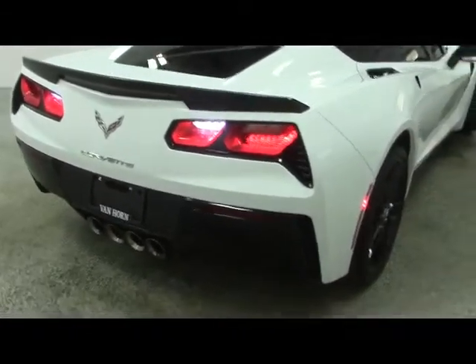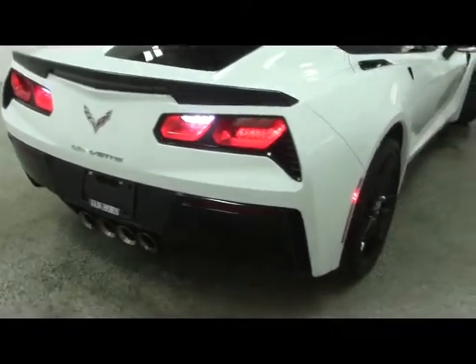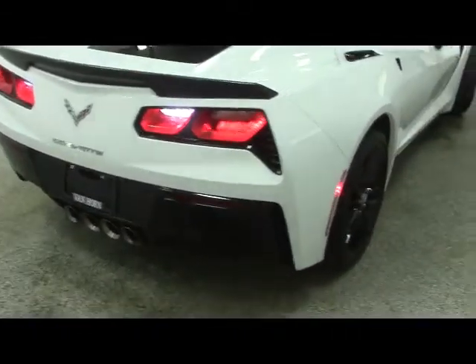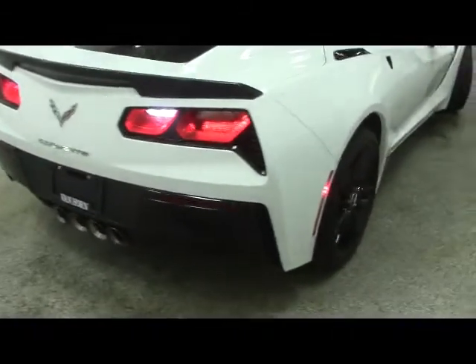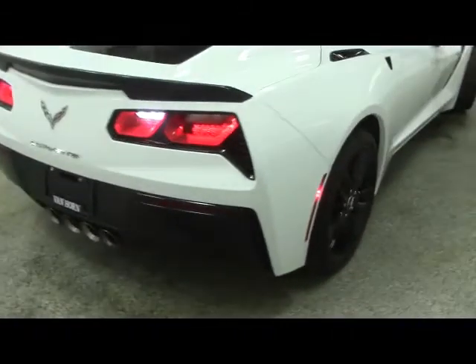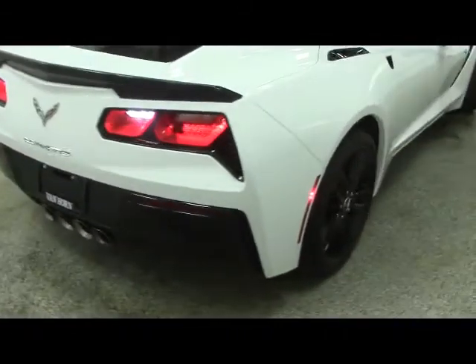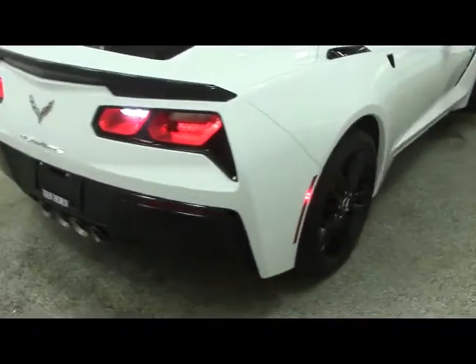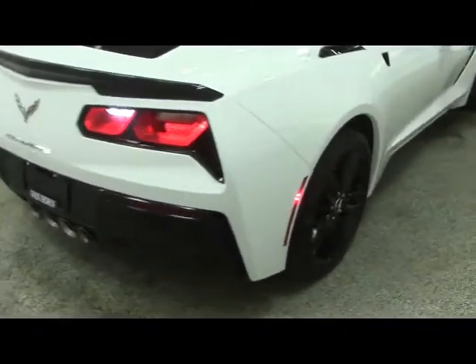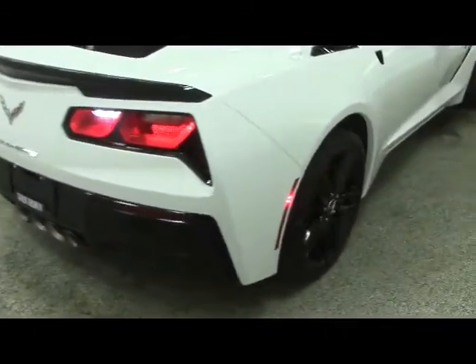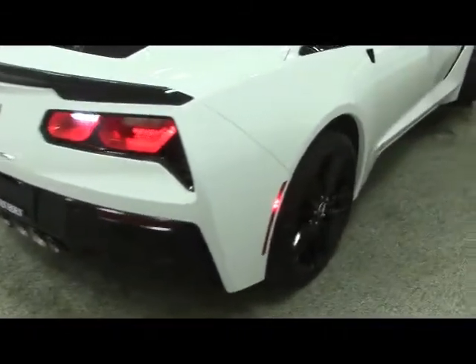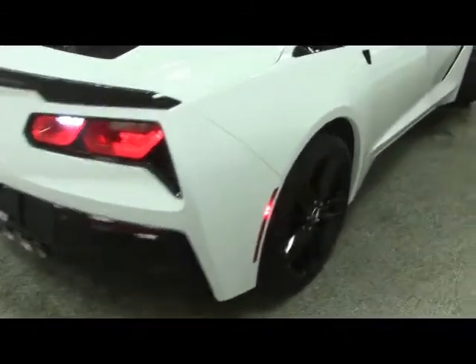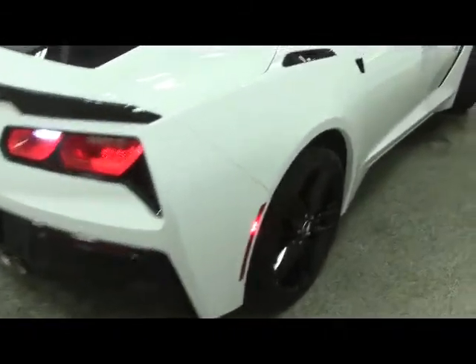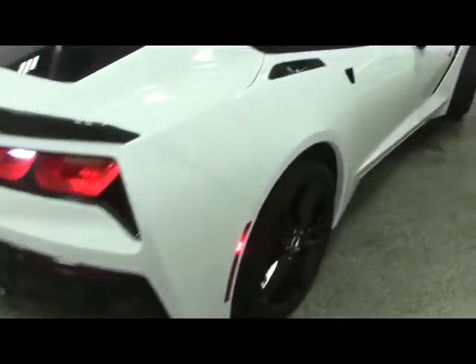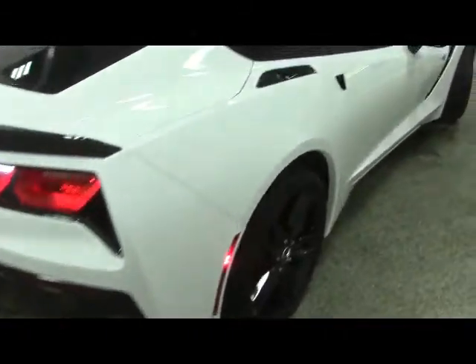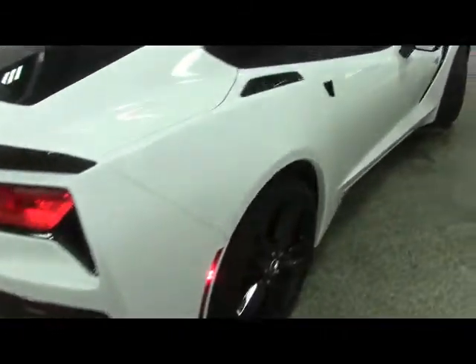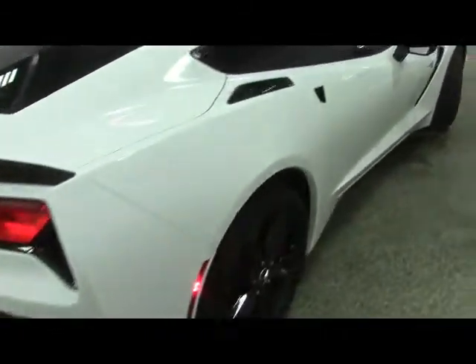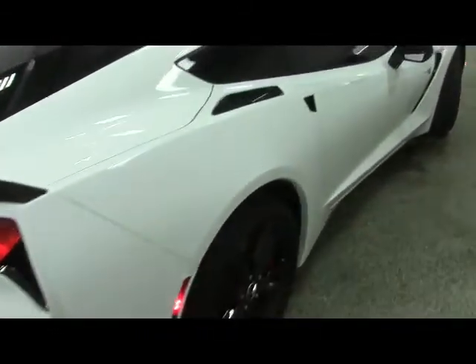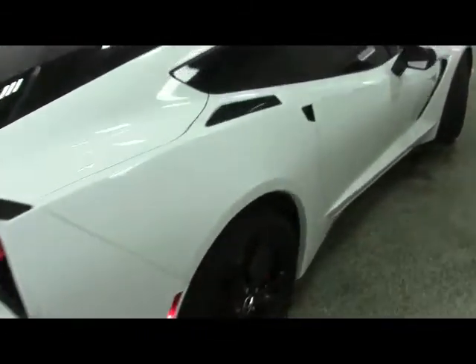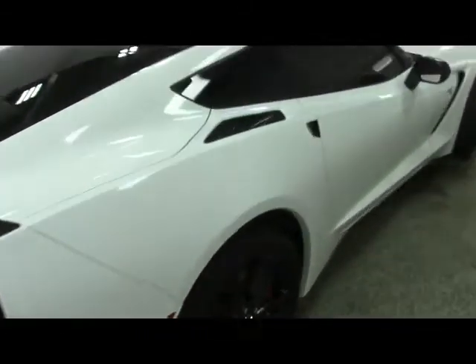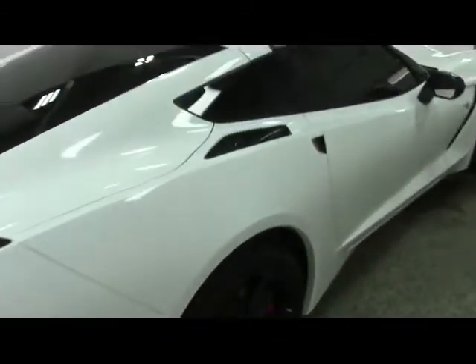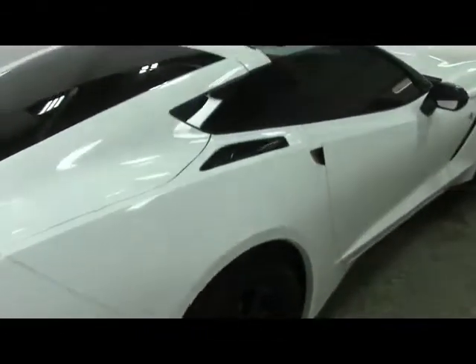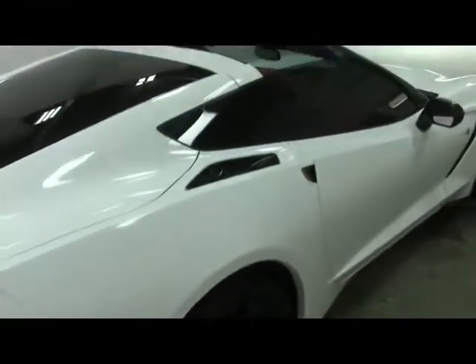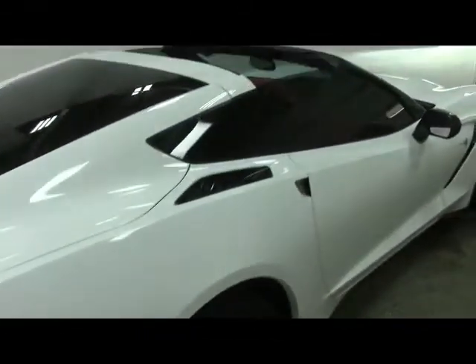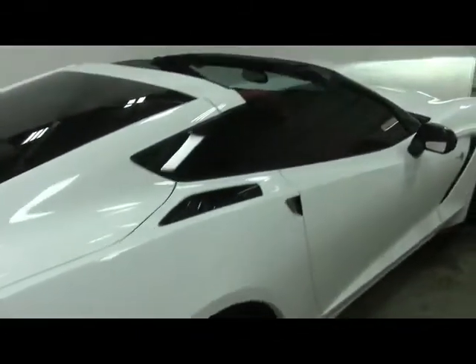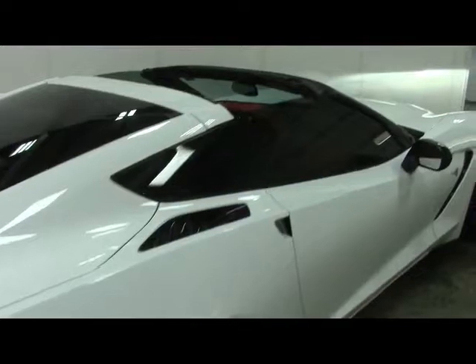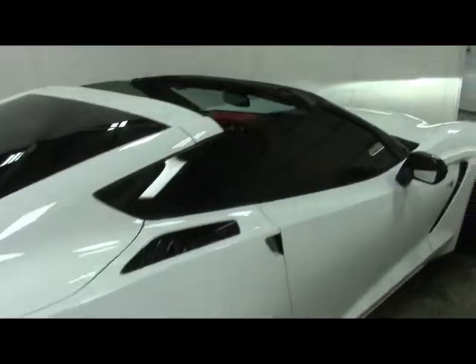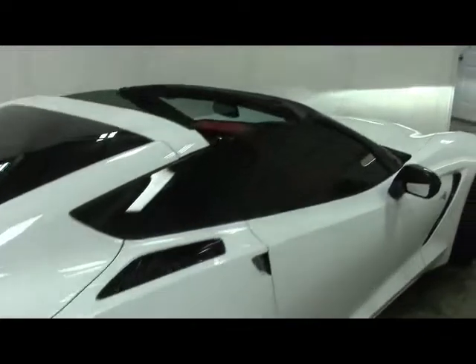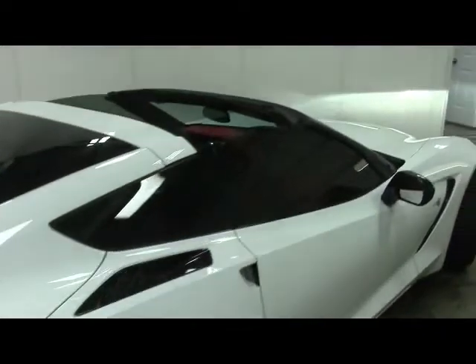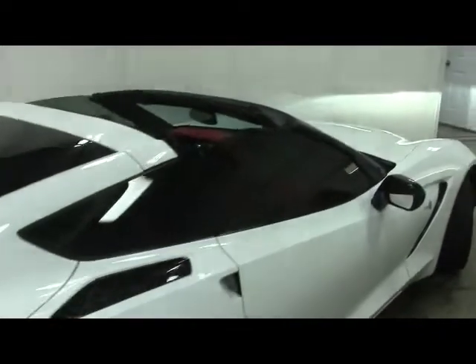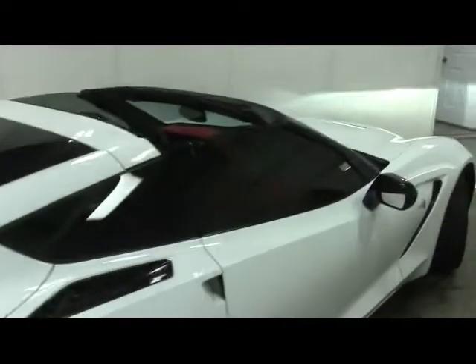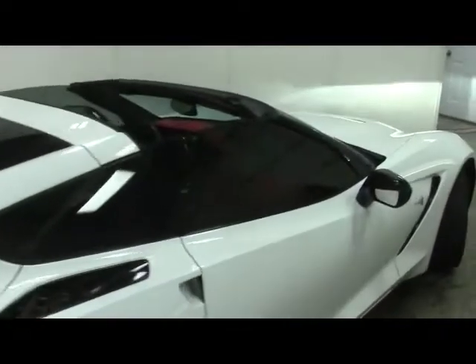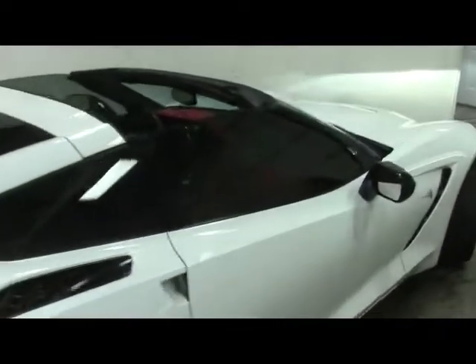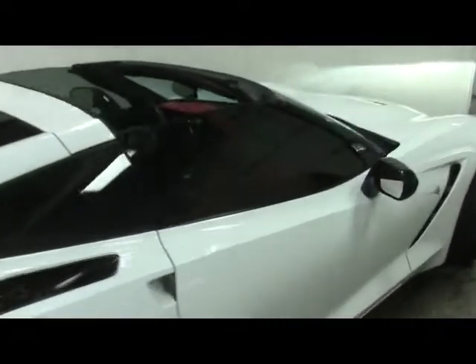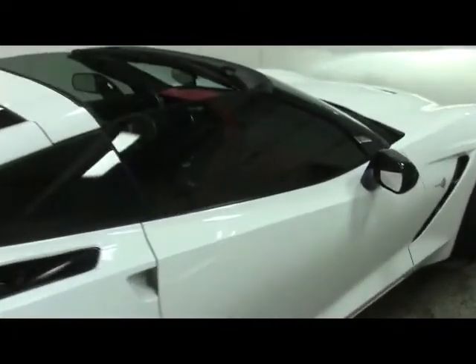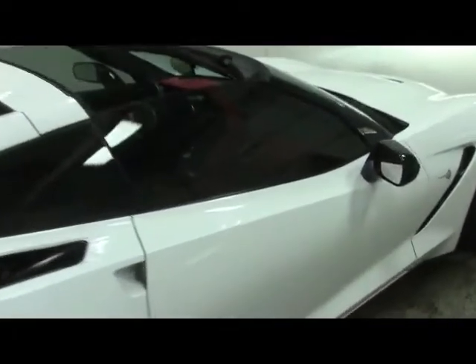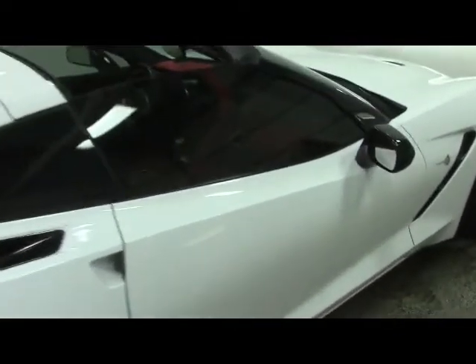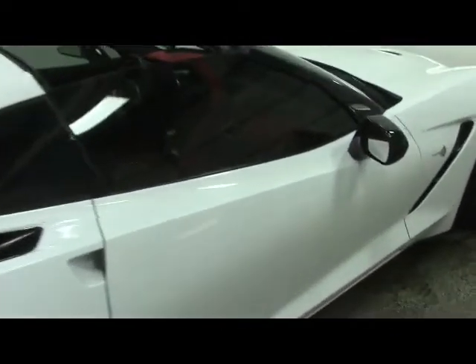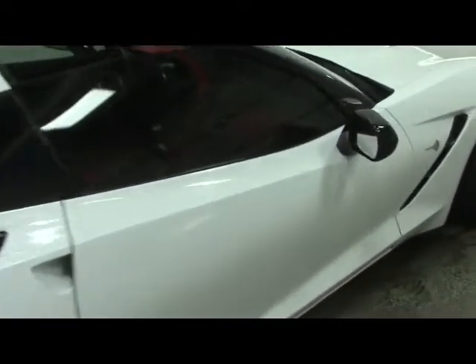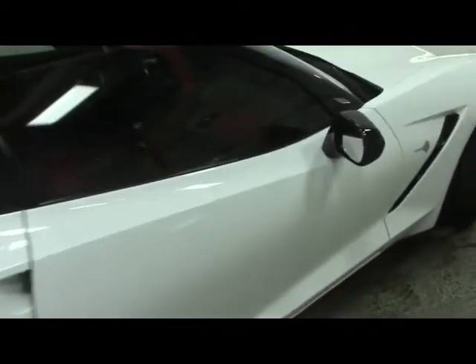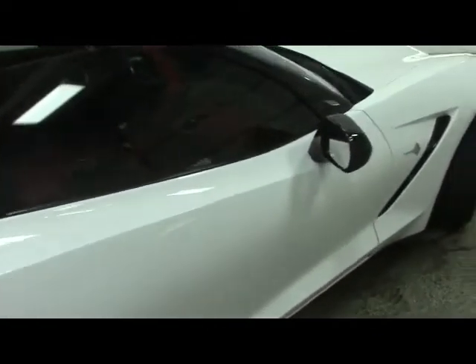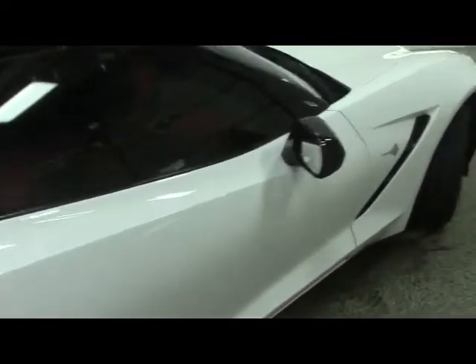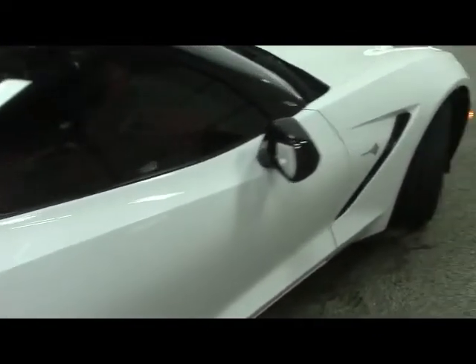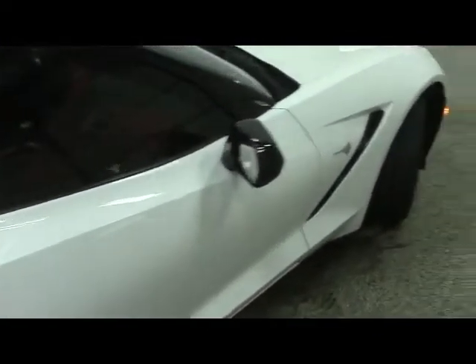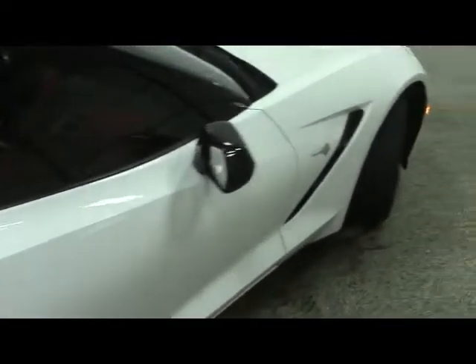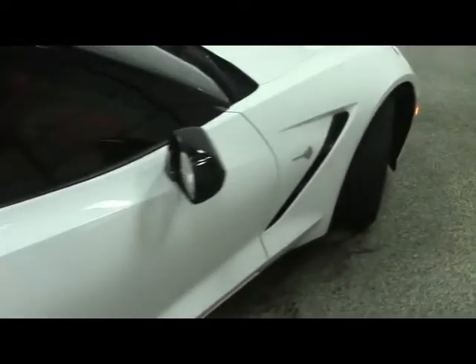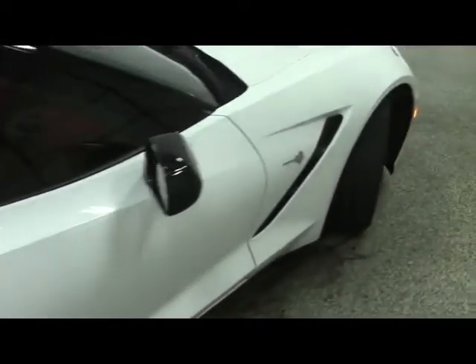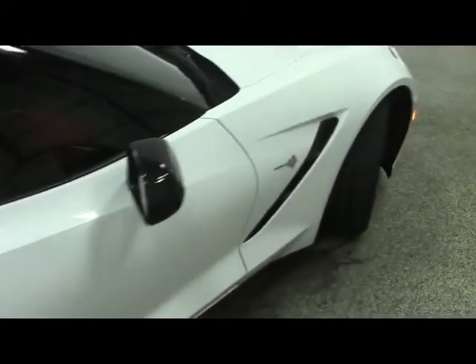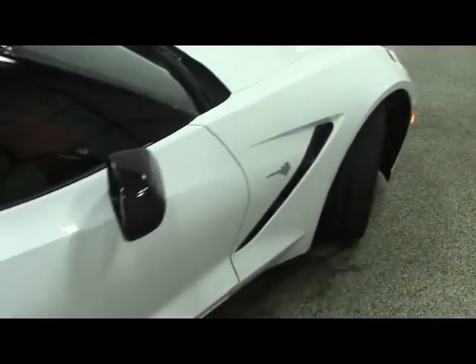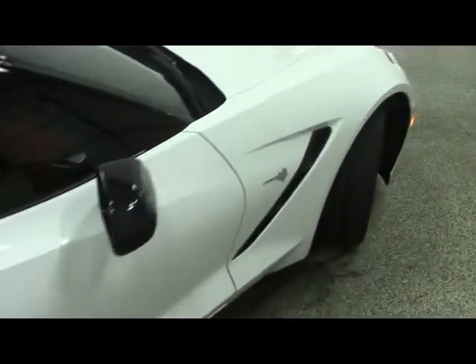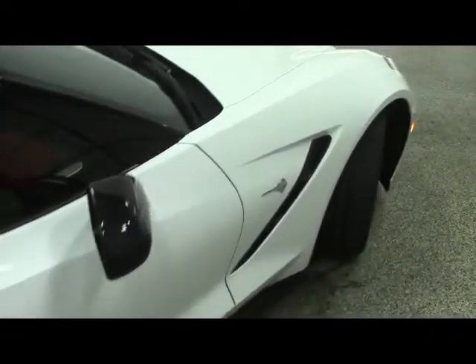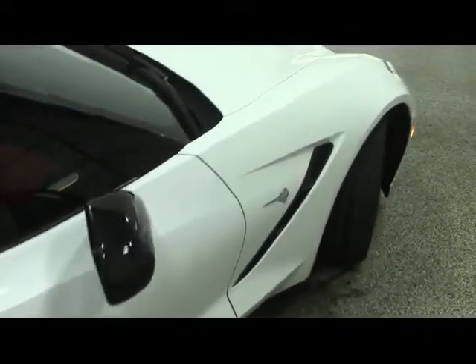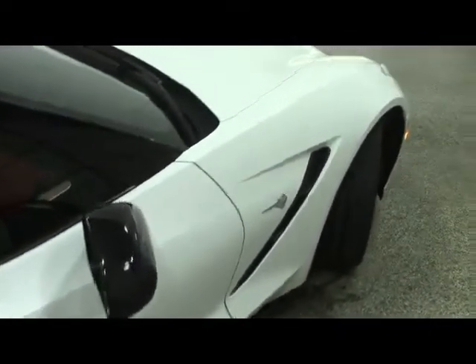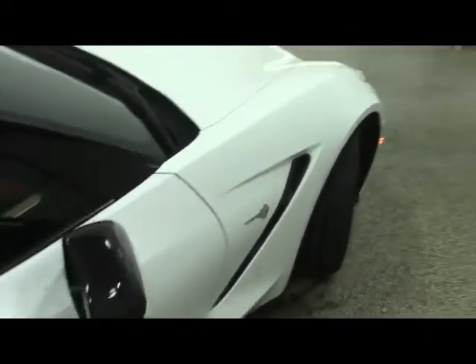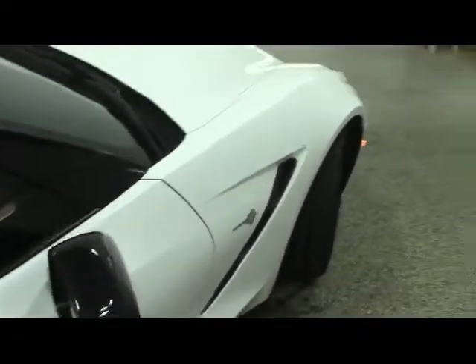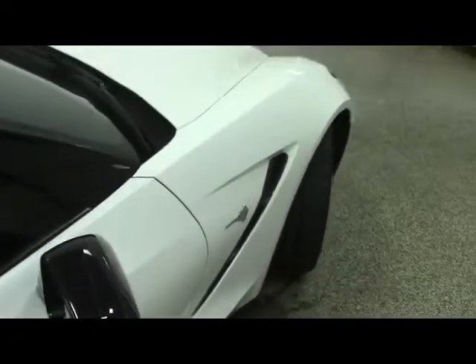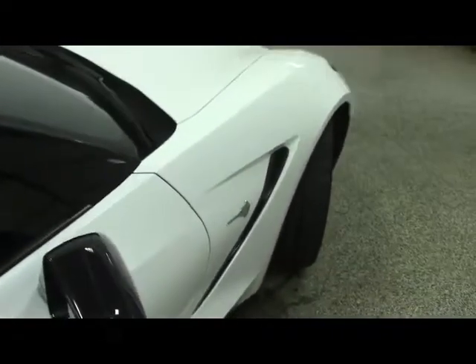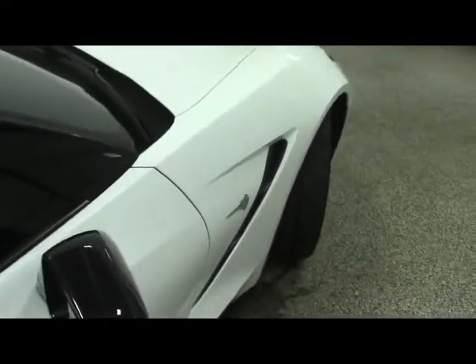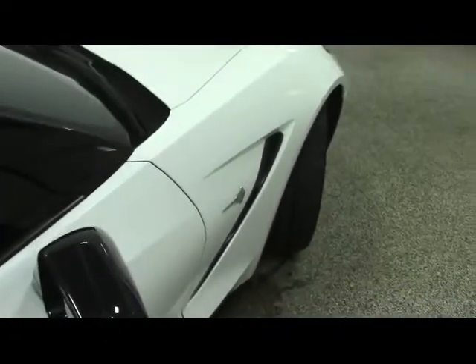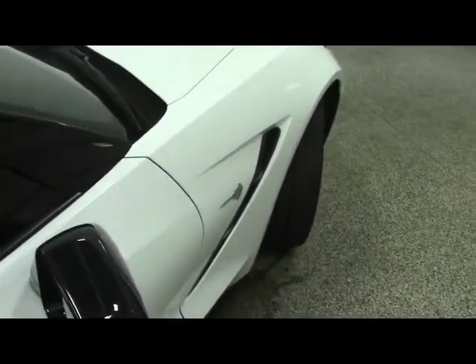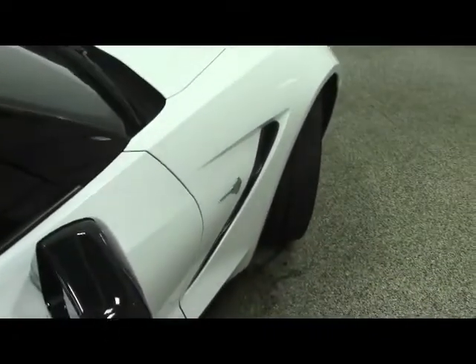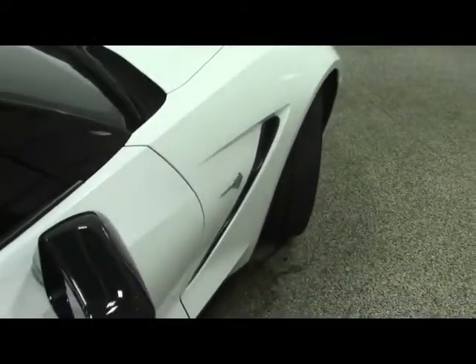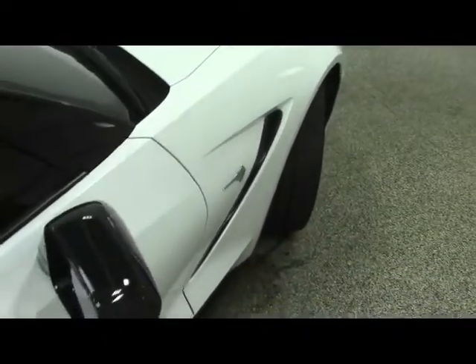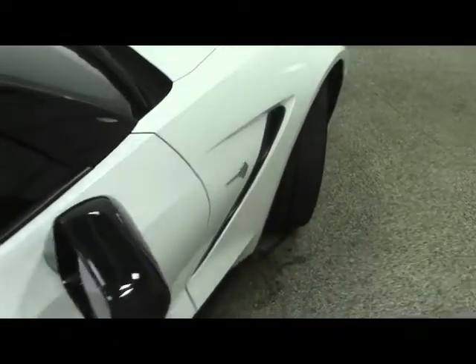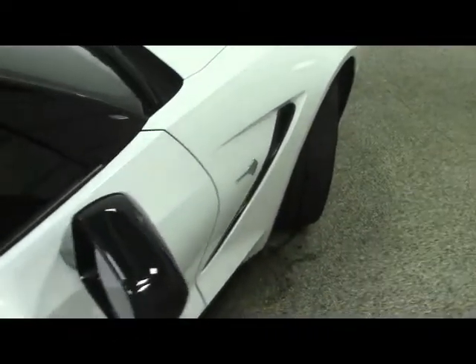Moving along the passenger side of this very, very beautiful Corvette.